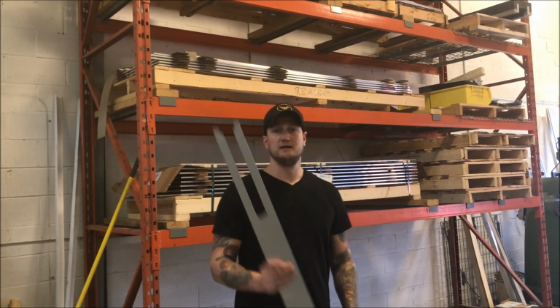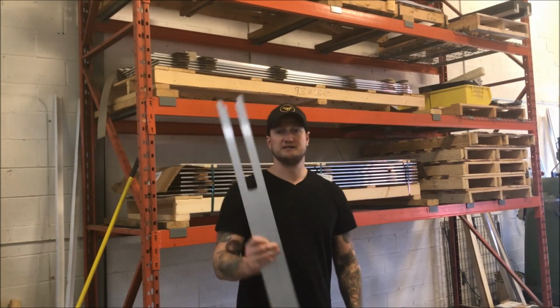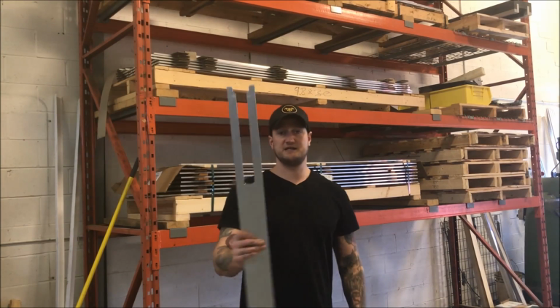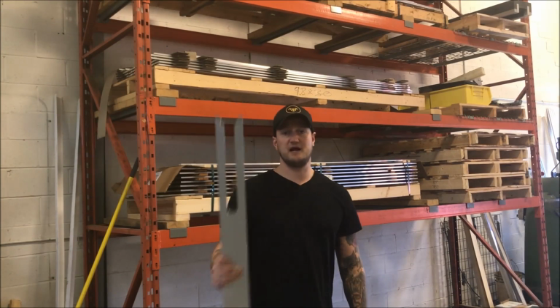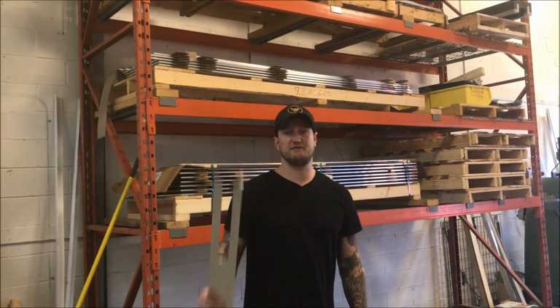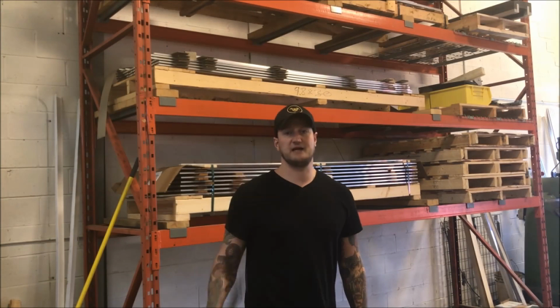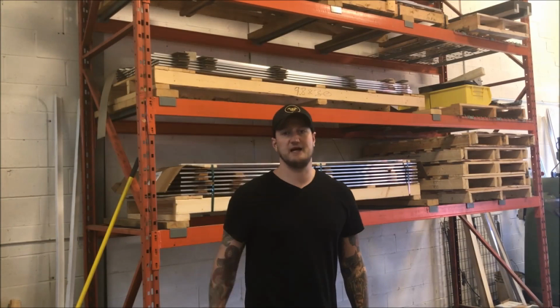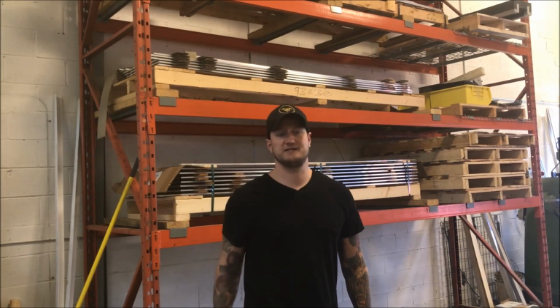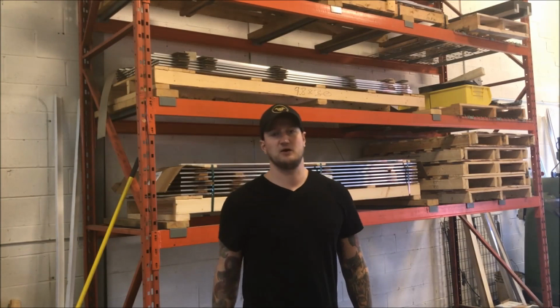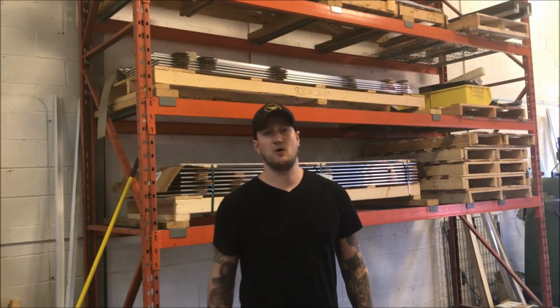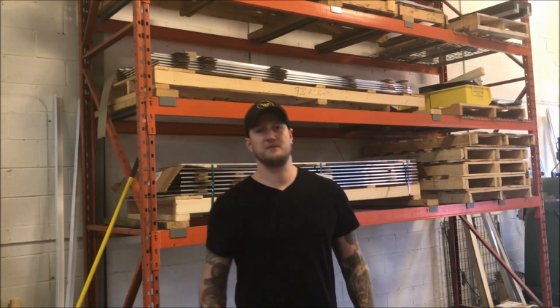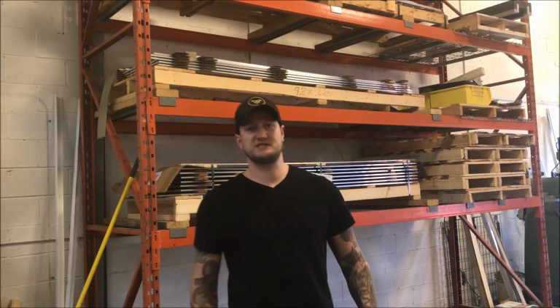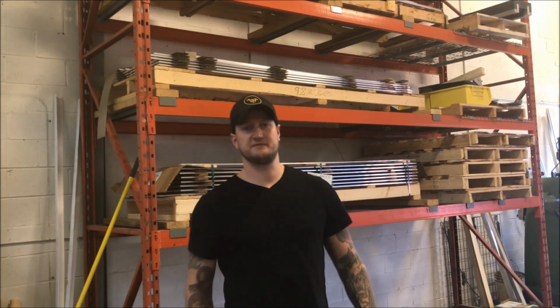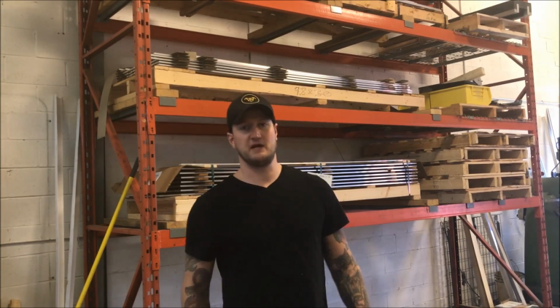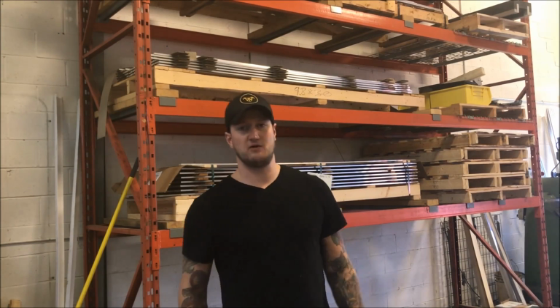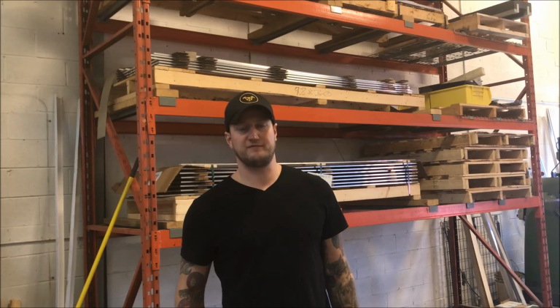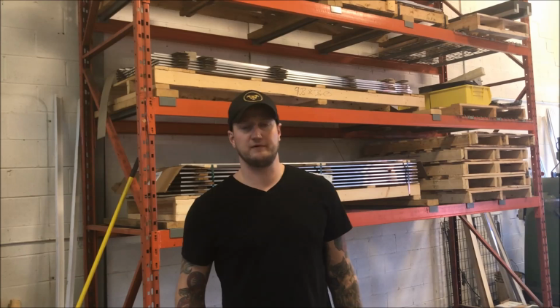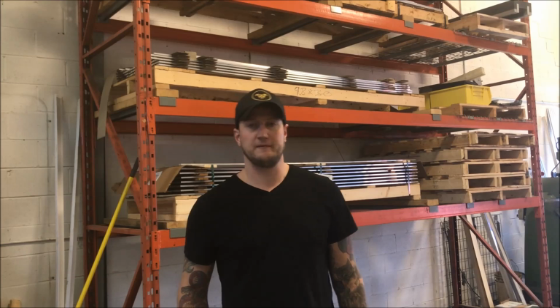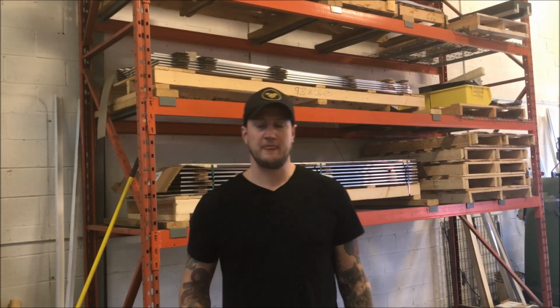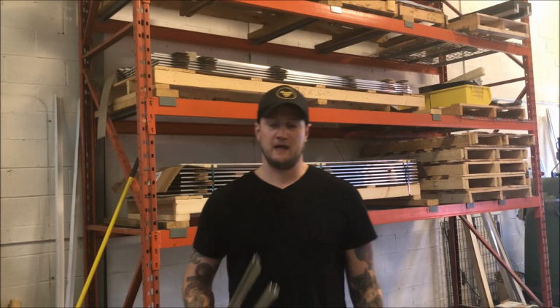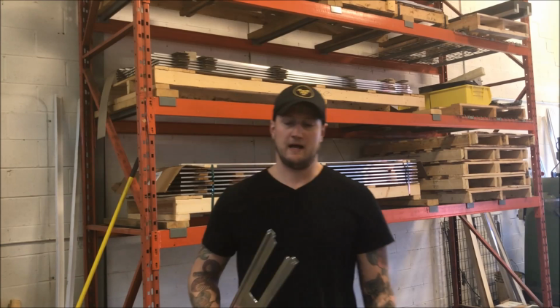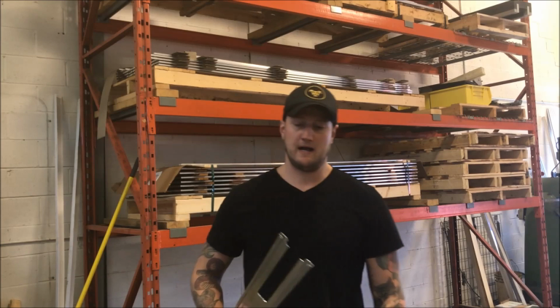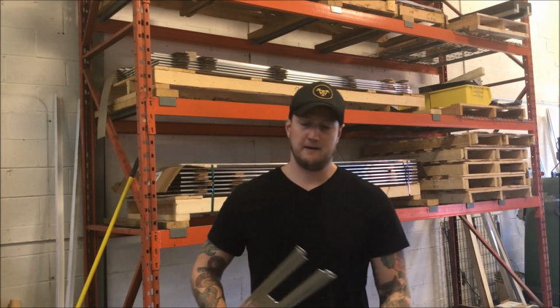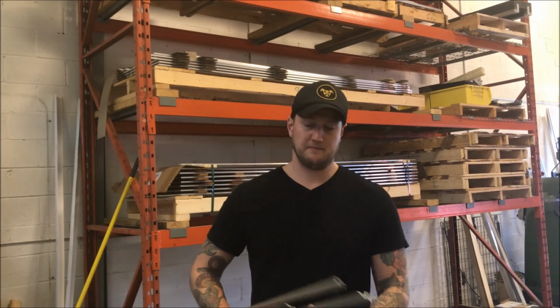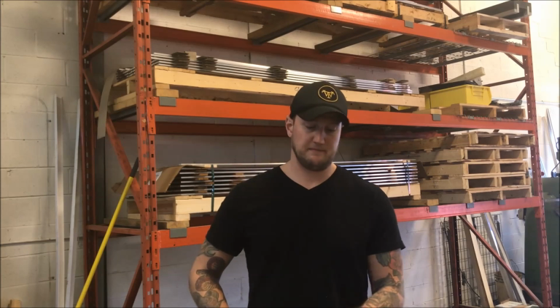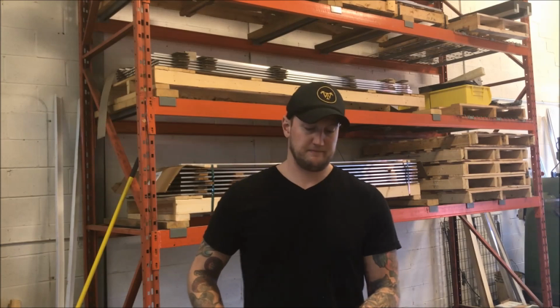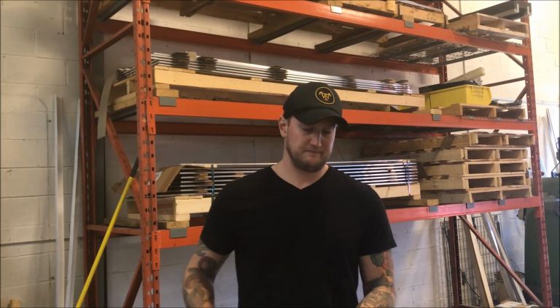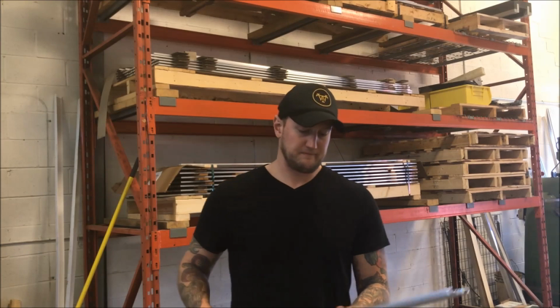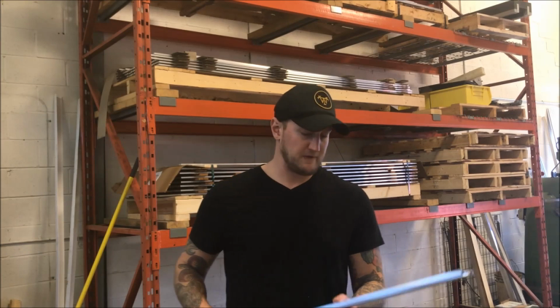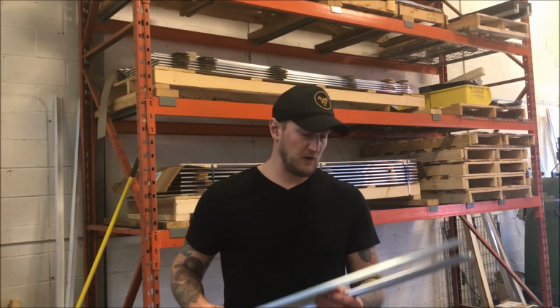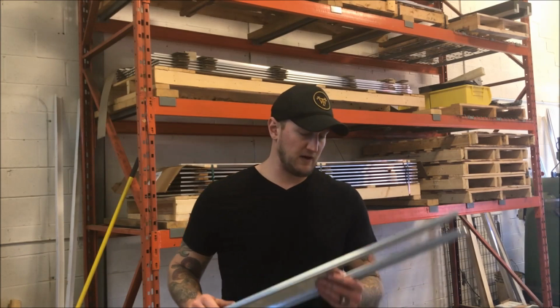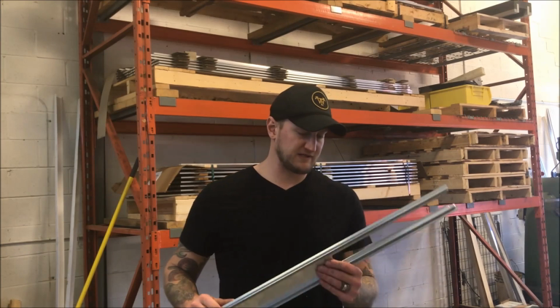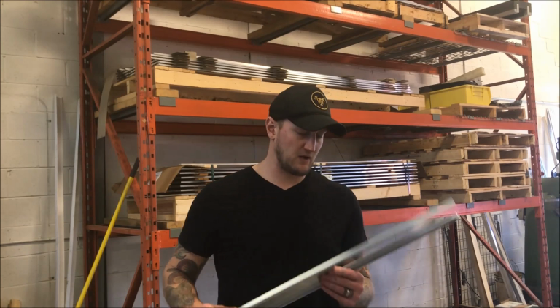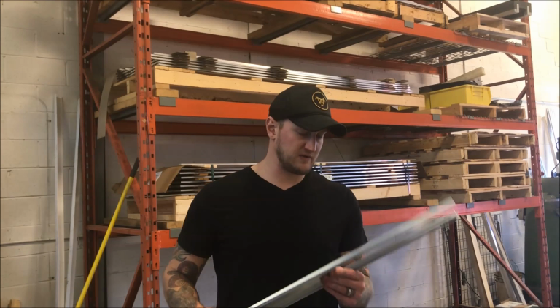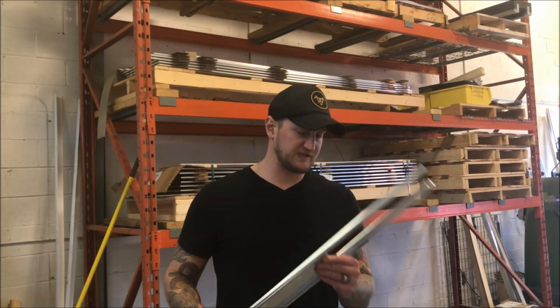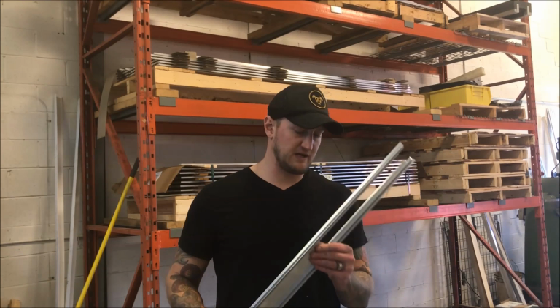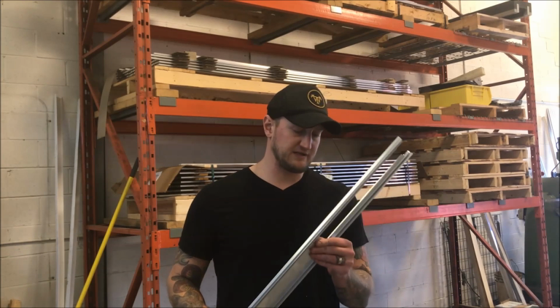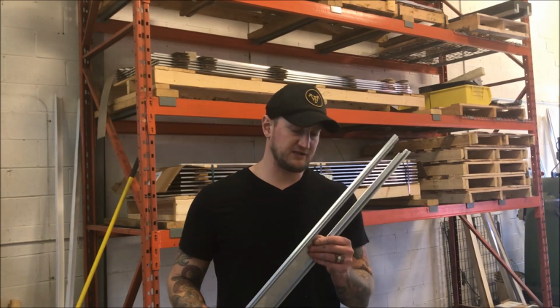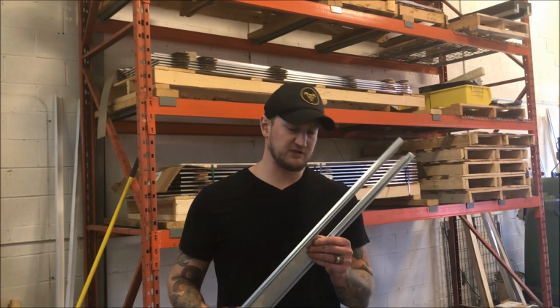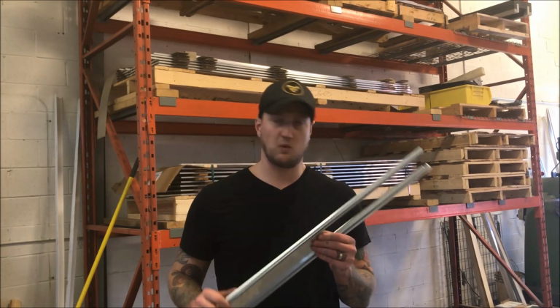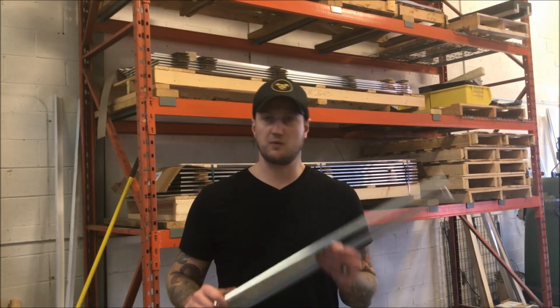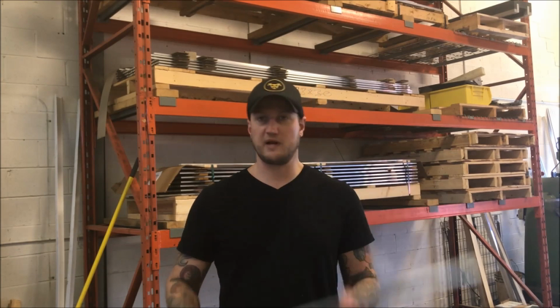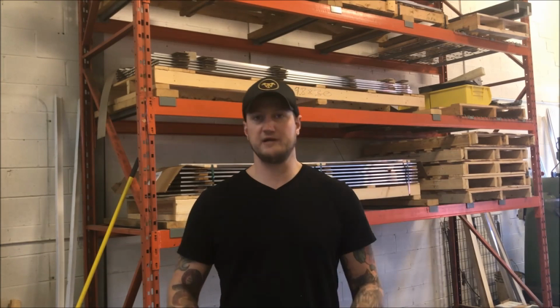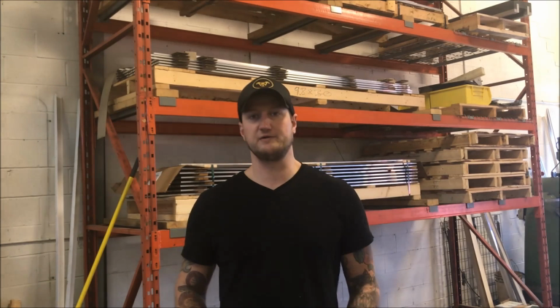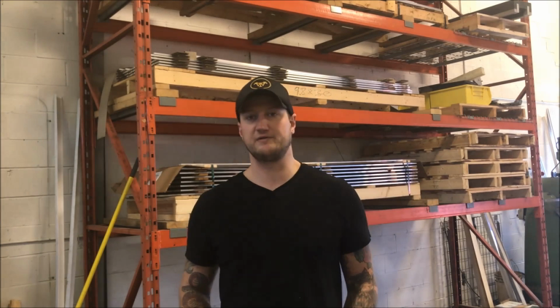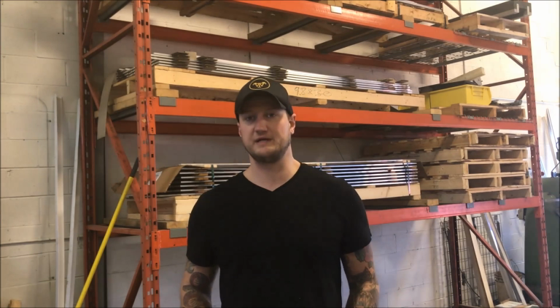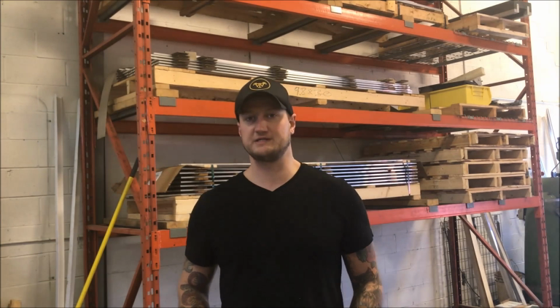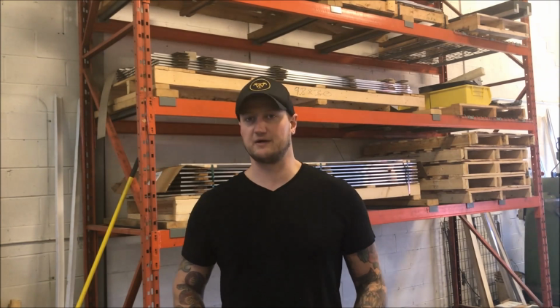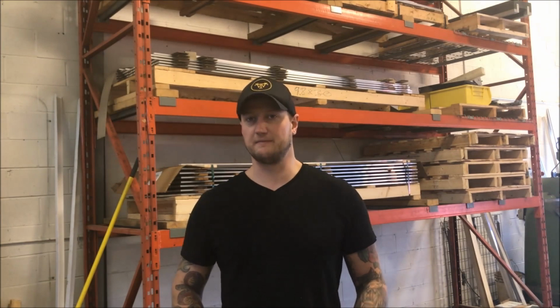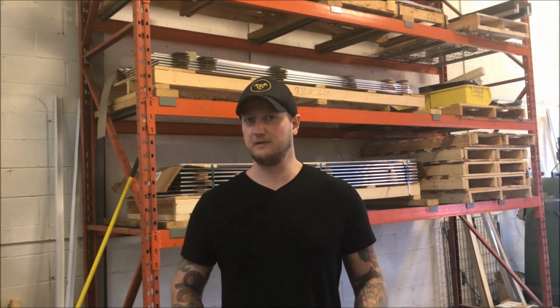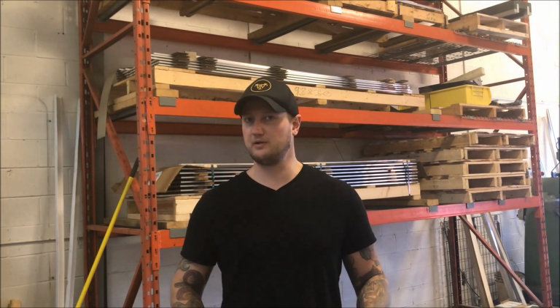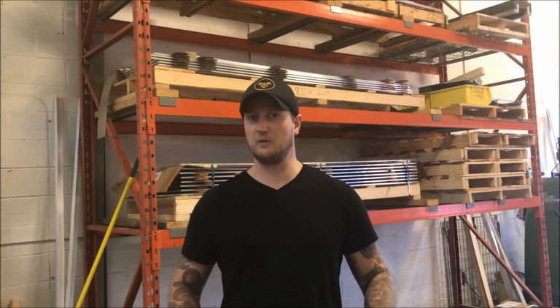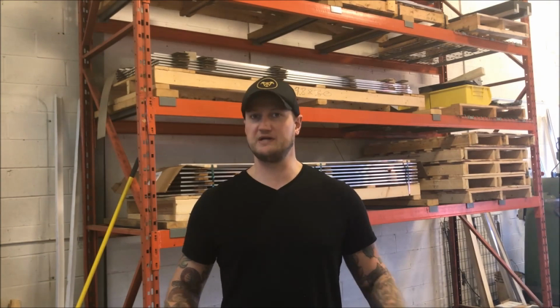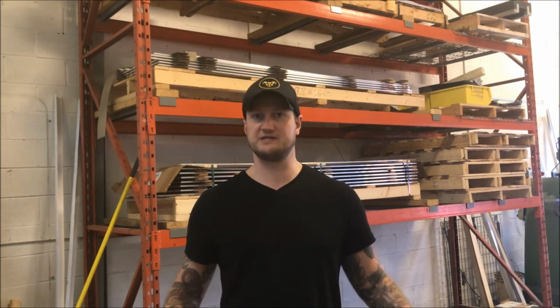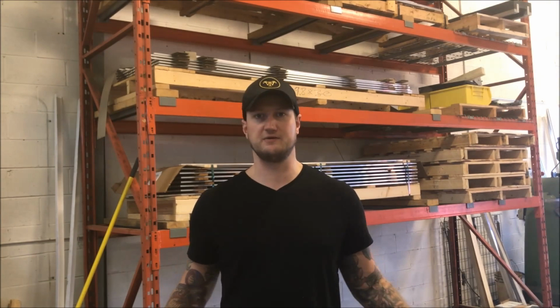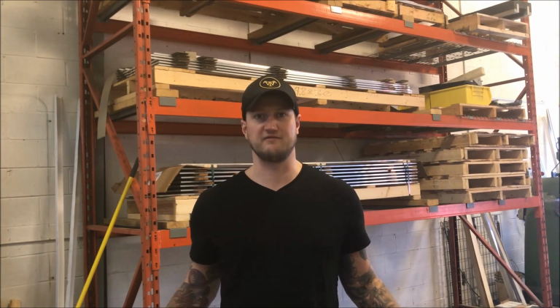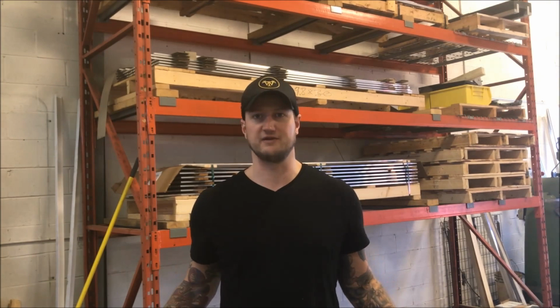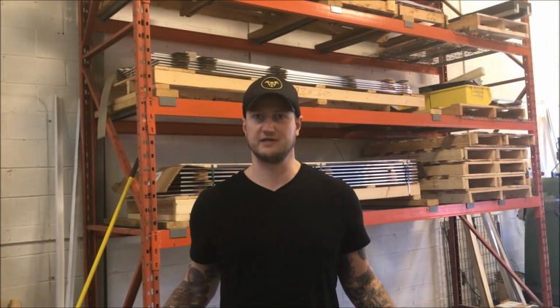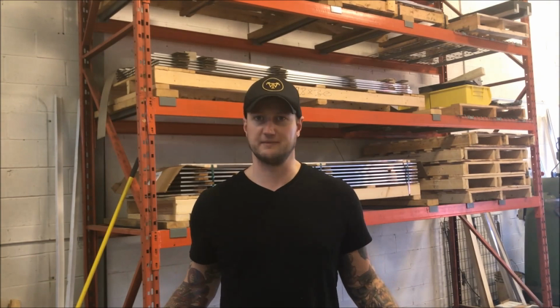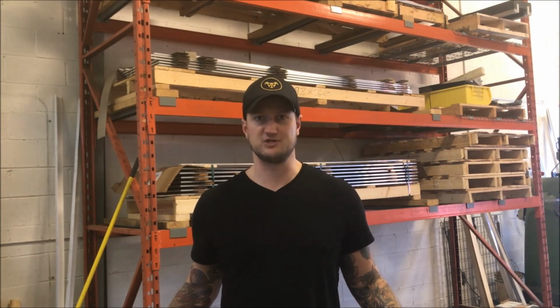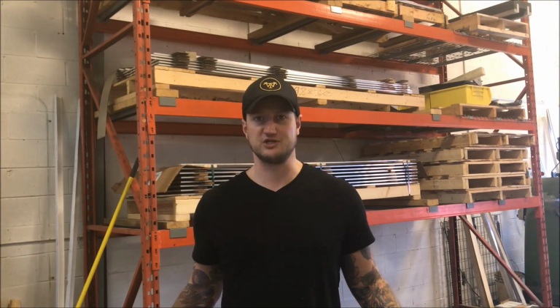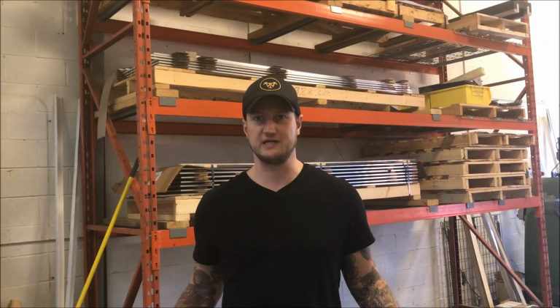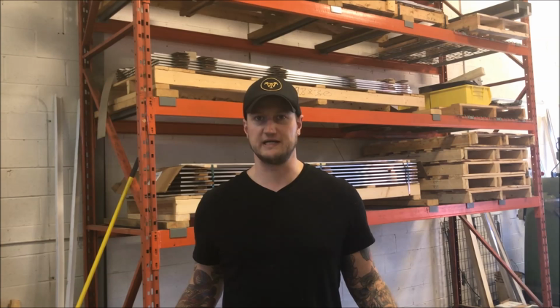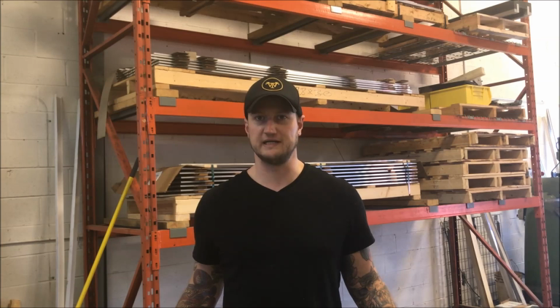So there you have it guys. I hope this has been helpful. As I always say, this is just one way to do things. There are a million ways to do everything in machining.